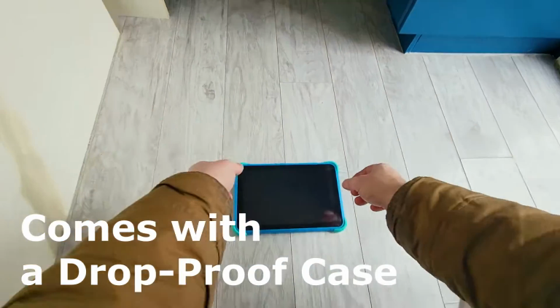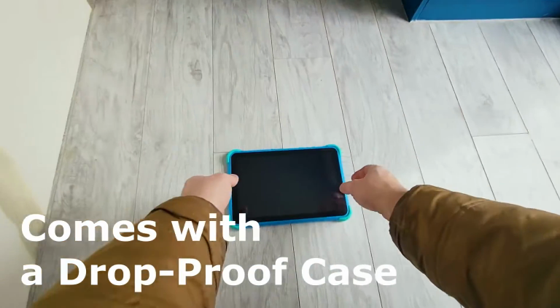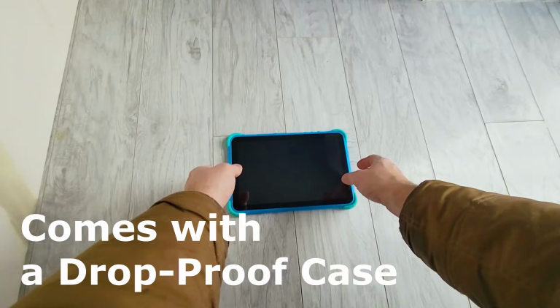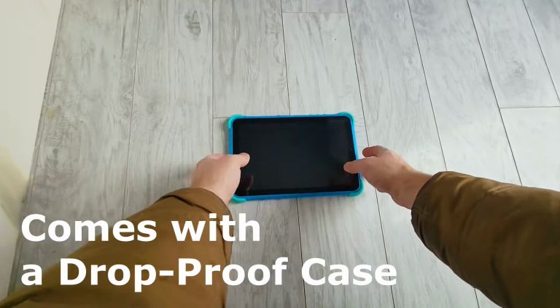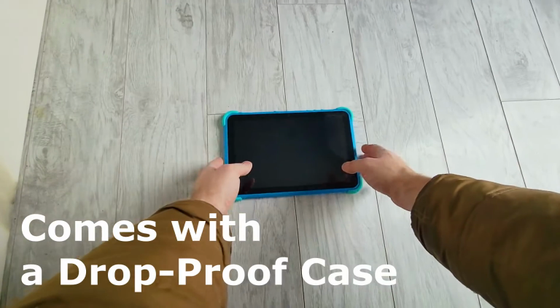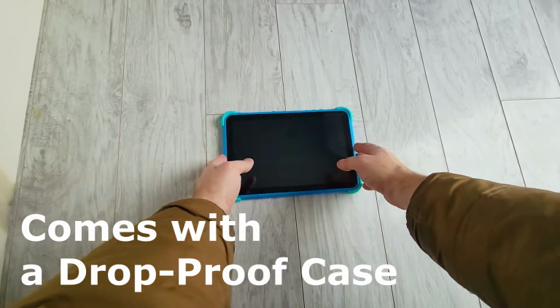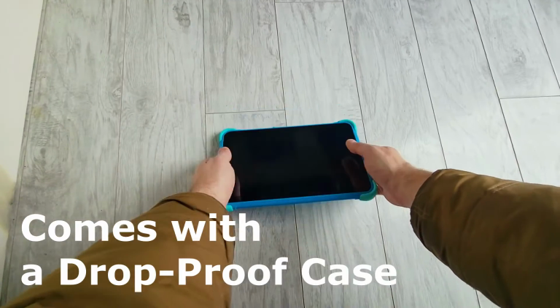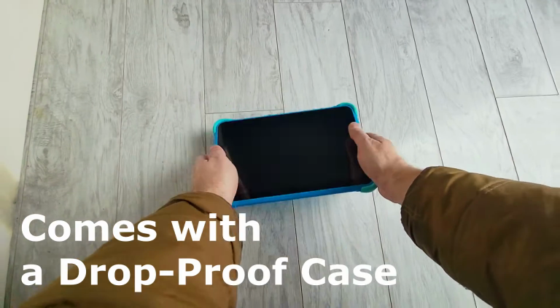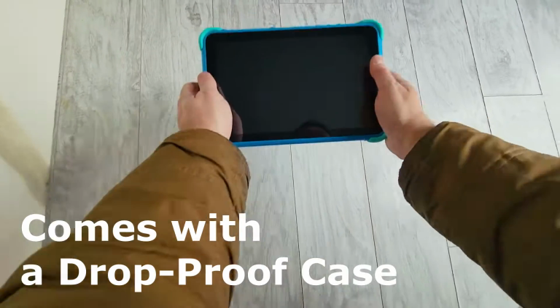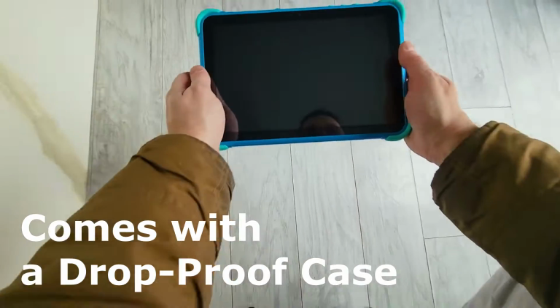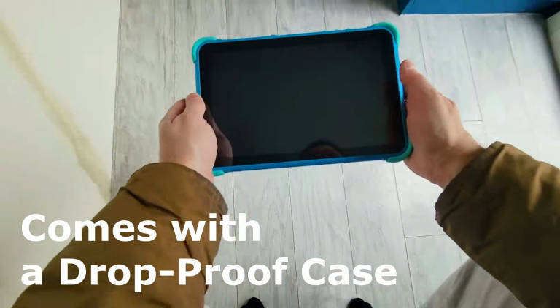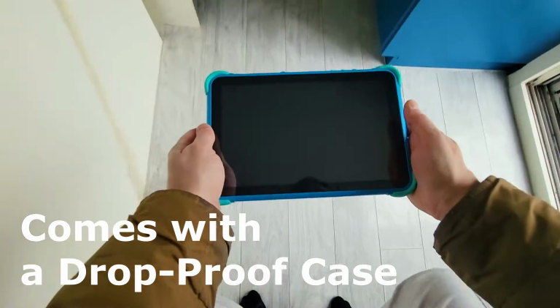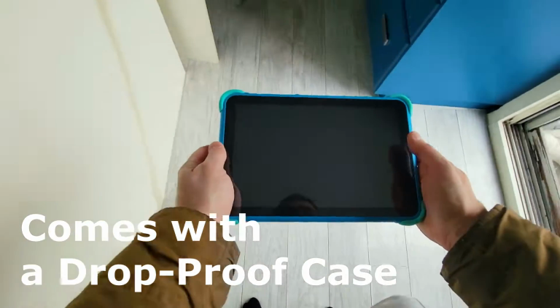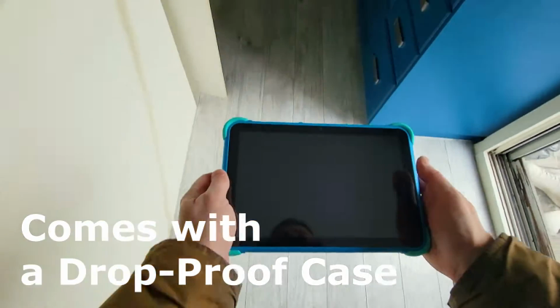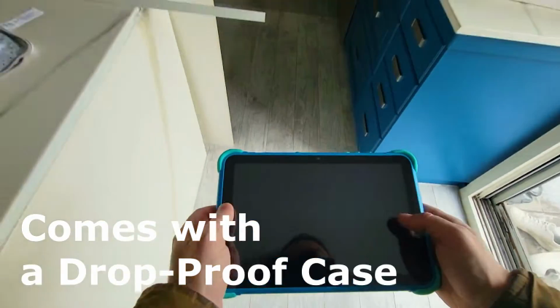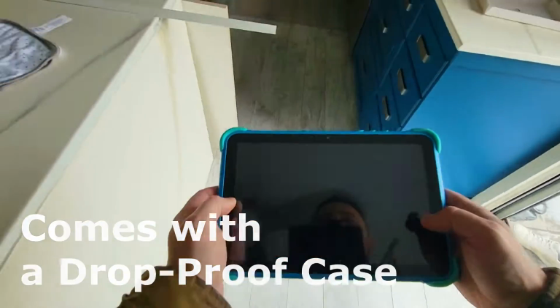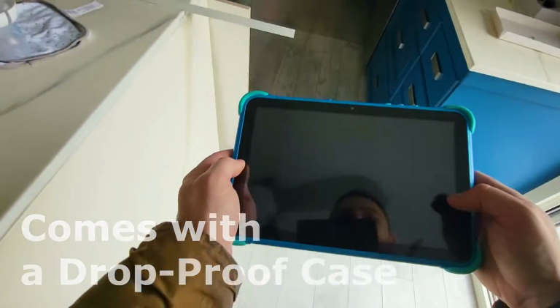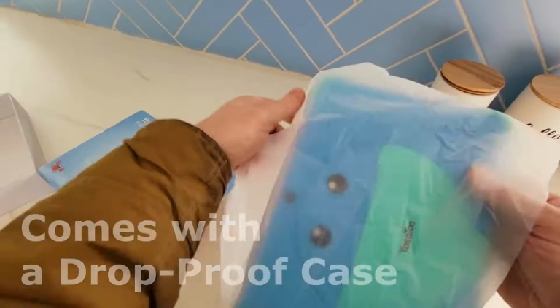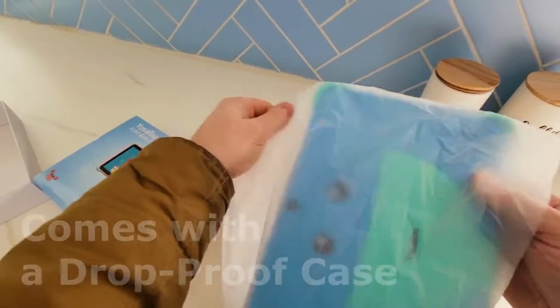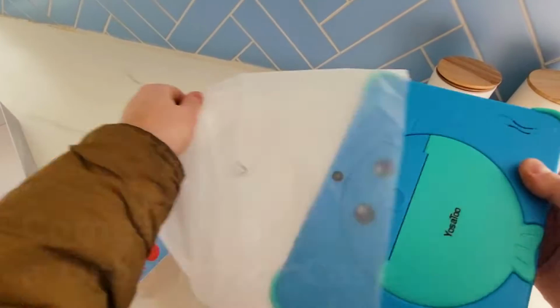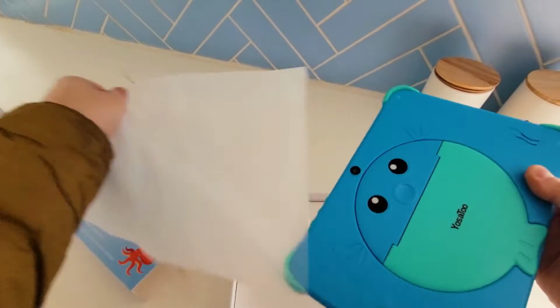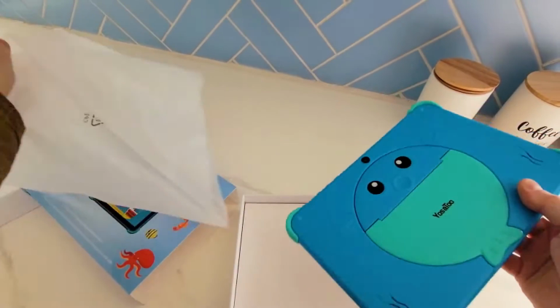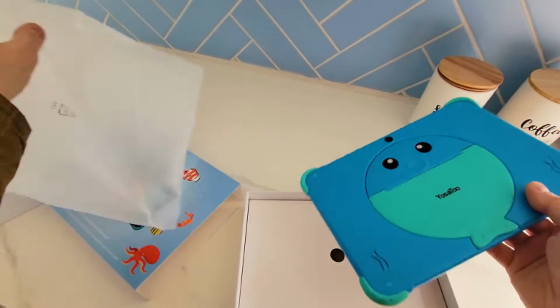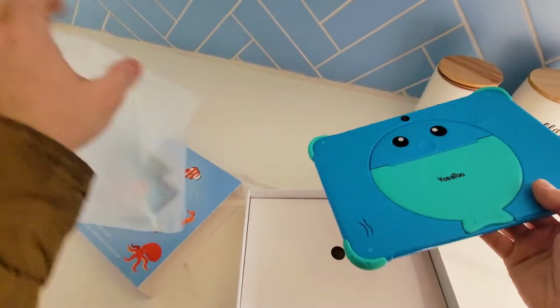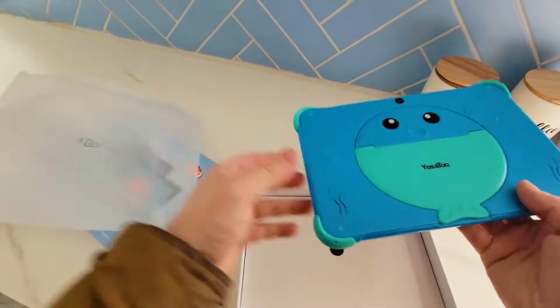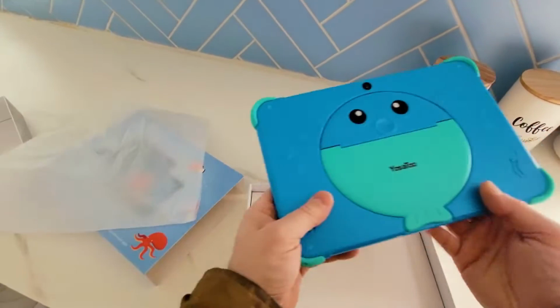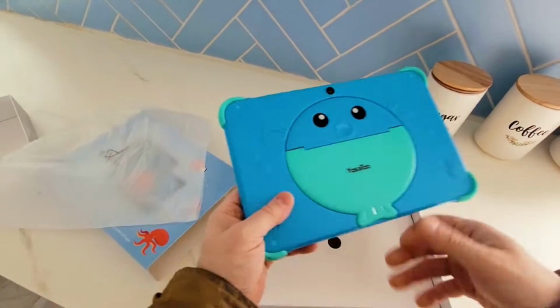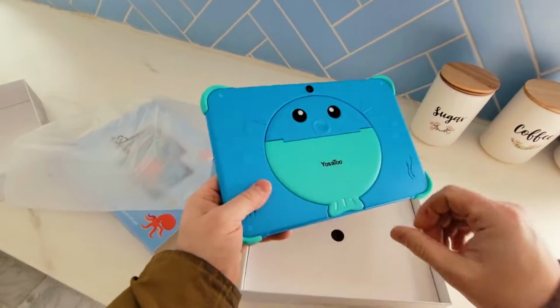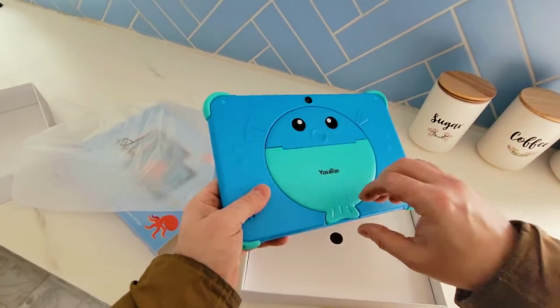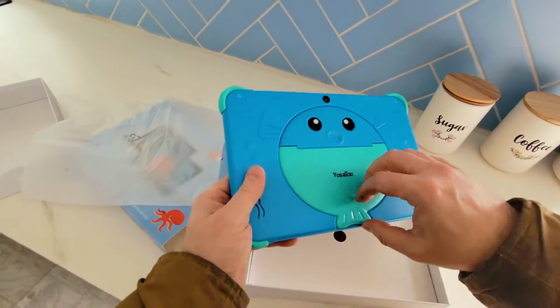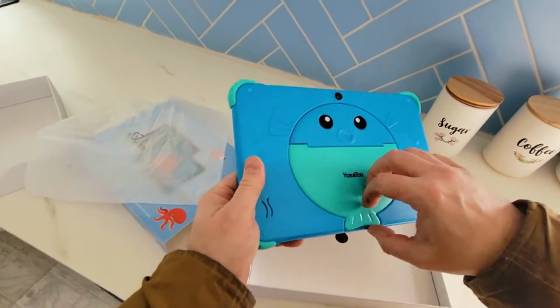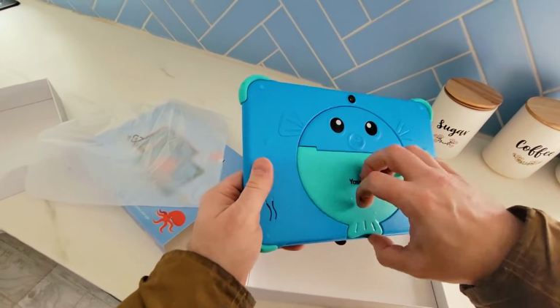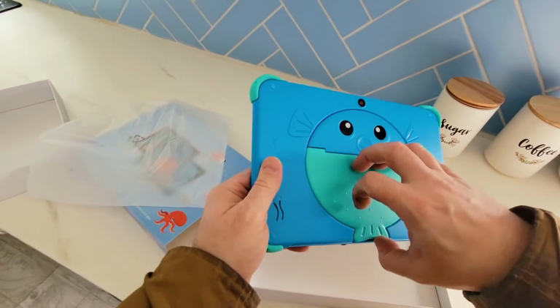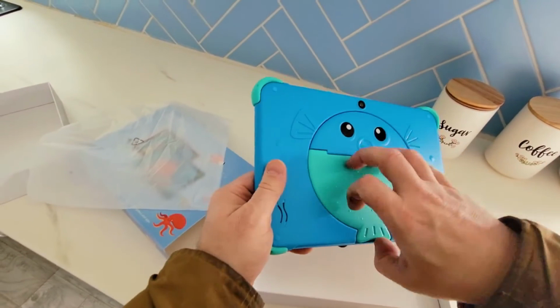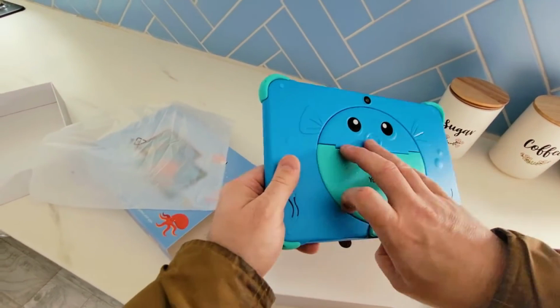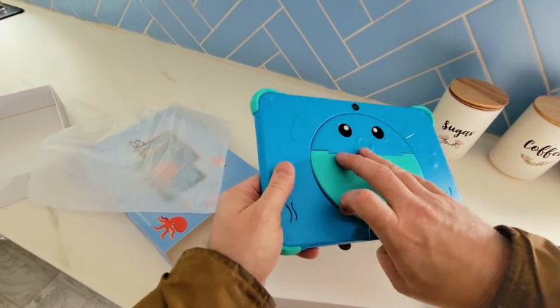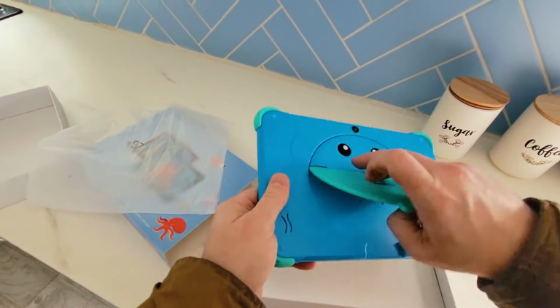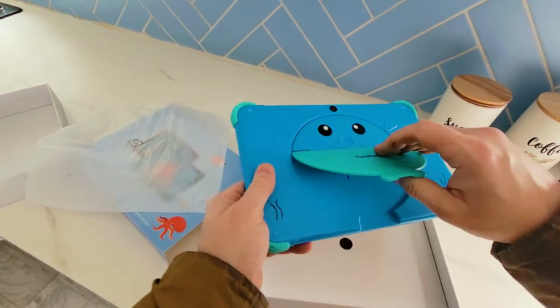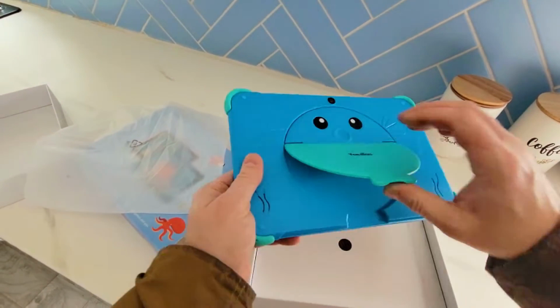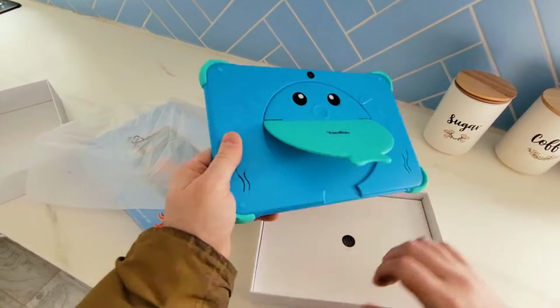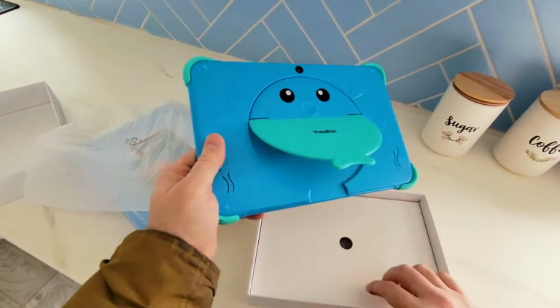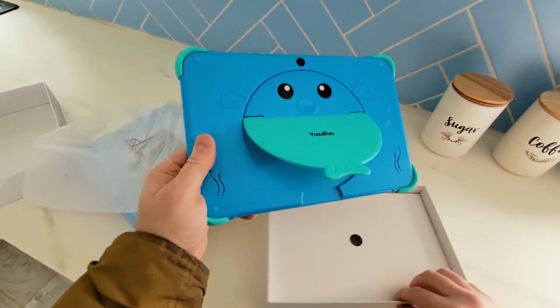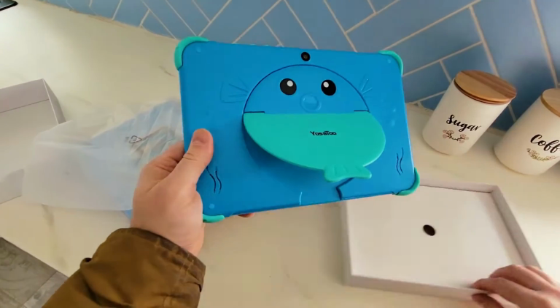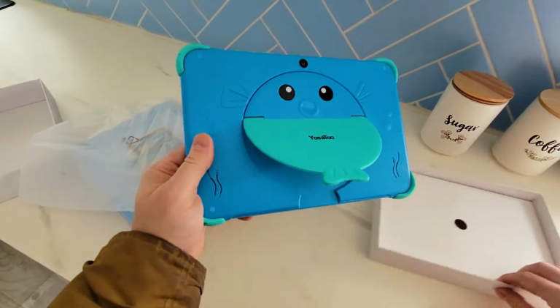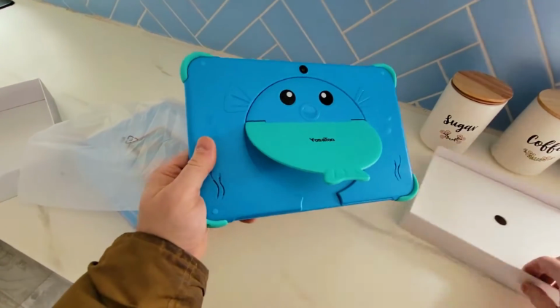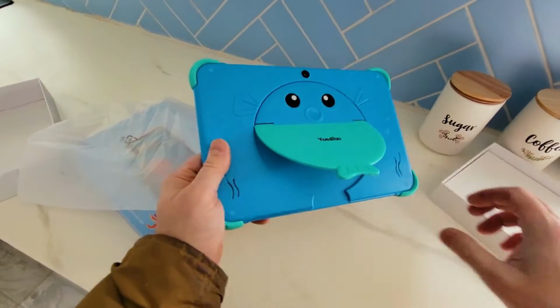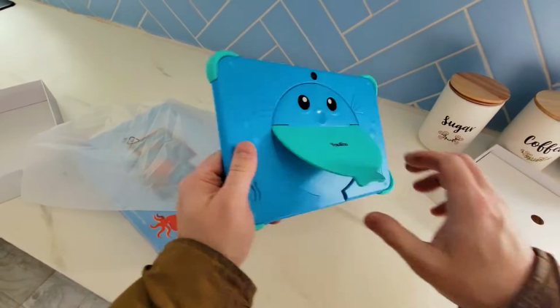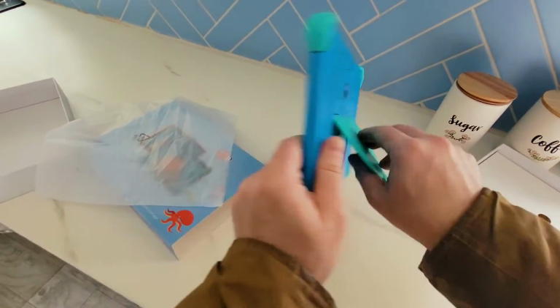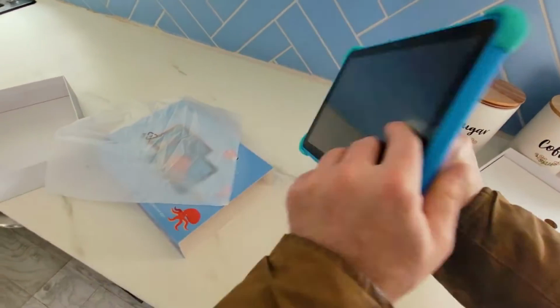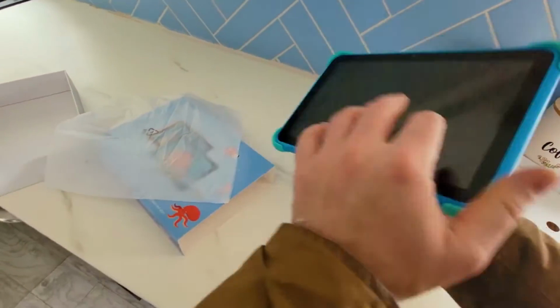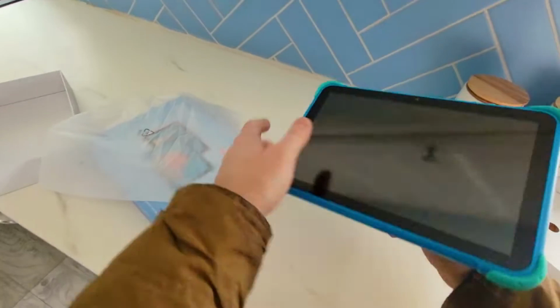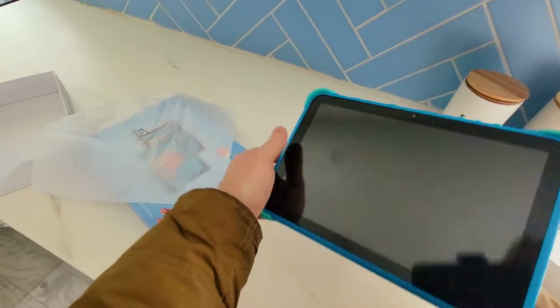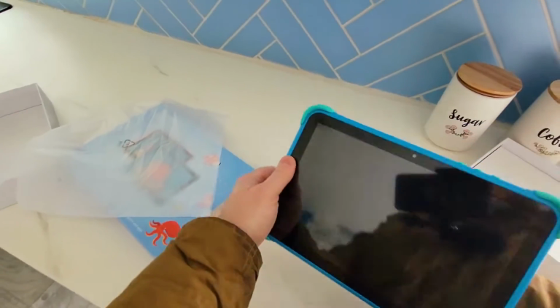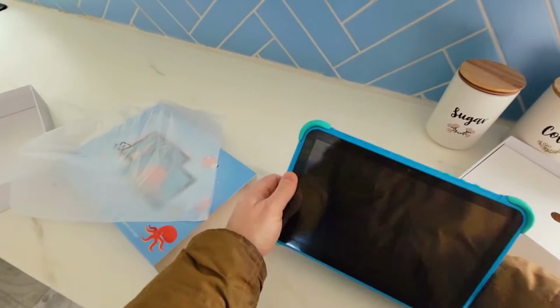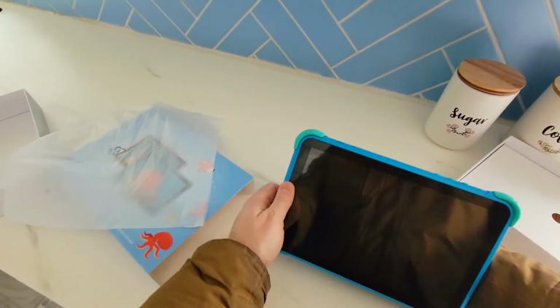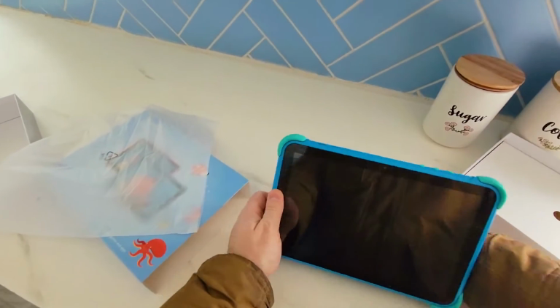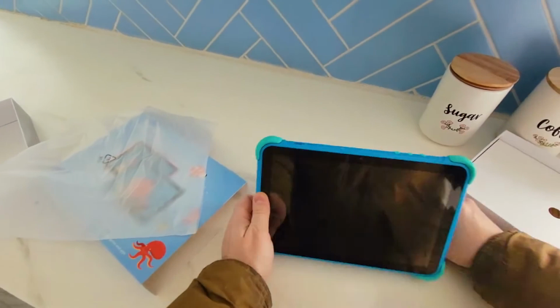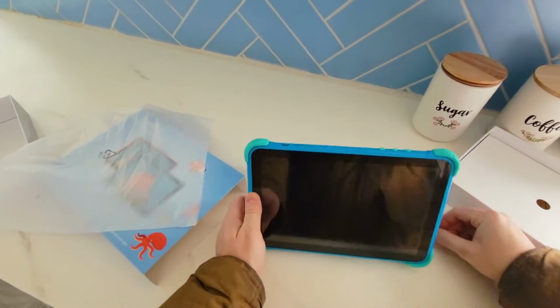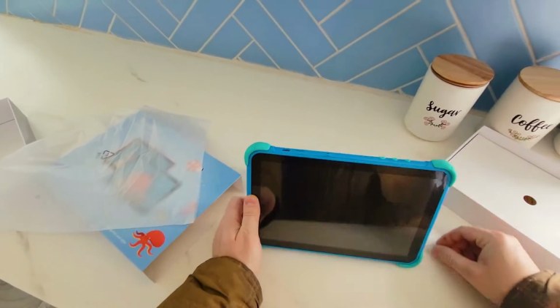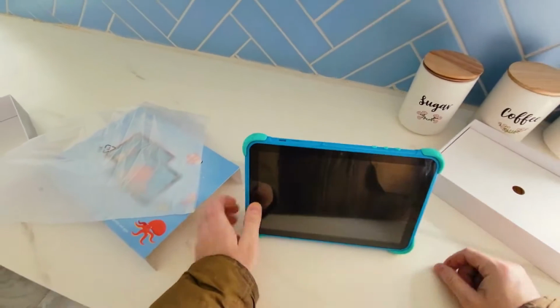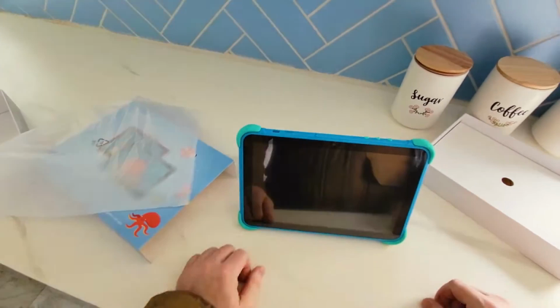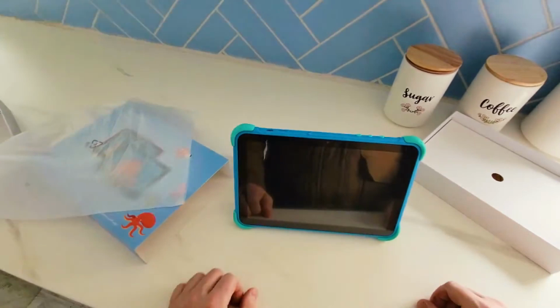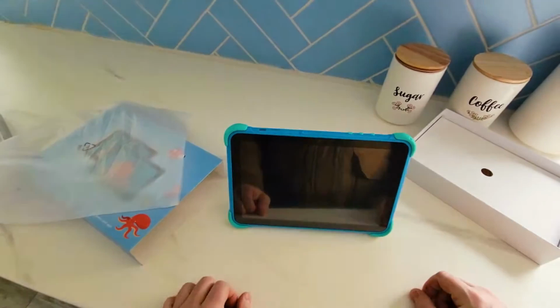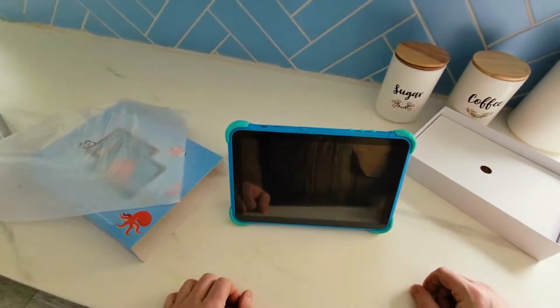That's a pretty solid drop. And we could stand it upright. It looks like a fish — so there we go, it stands up on its own.